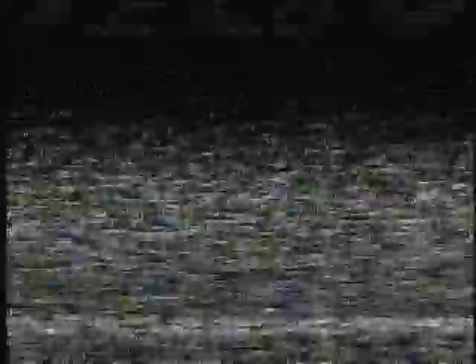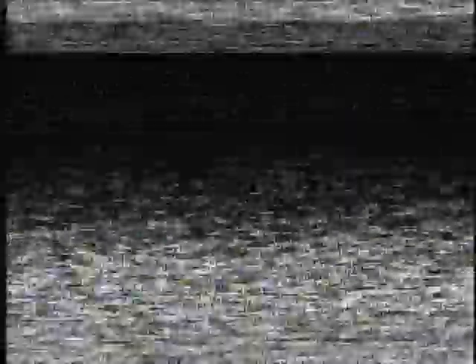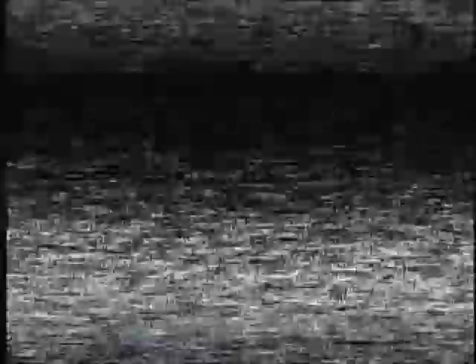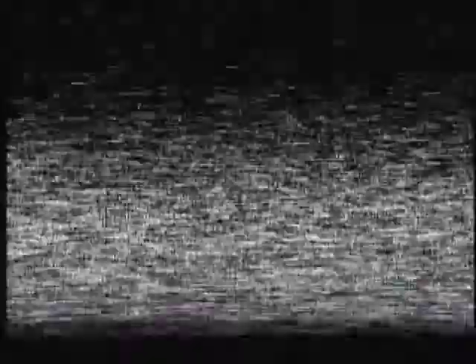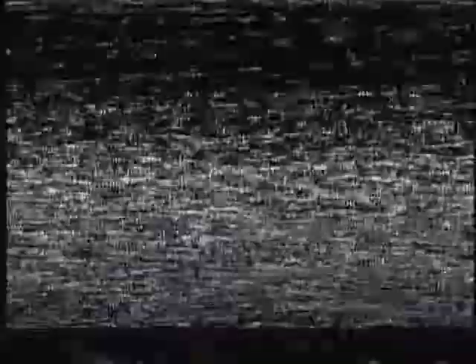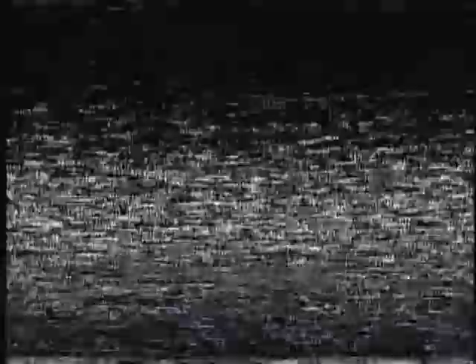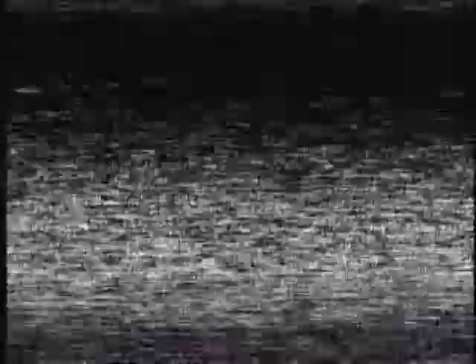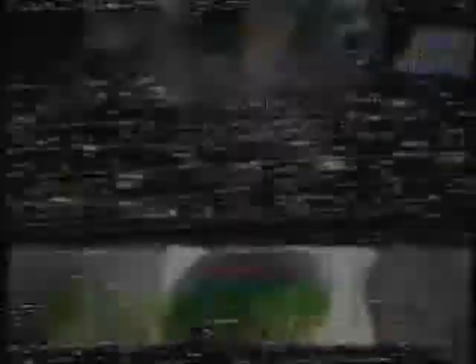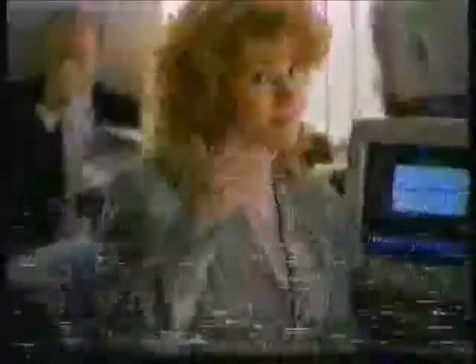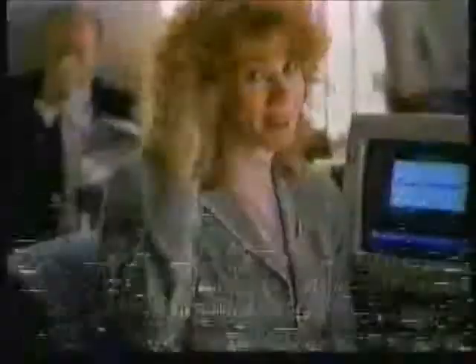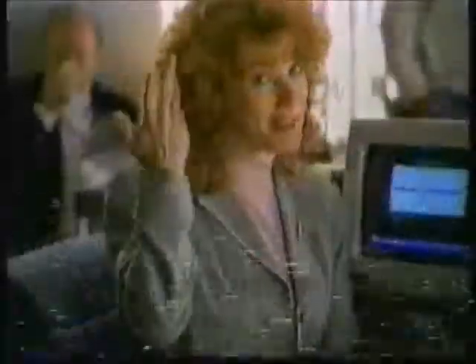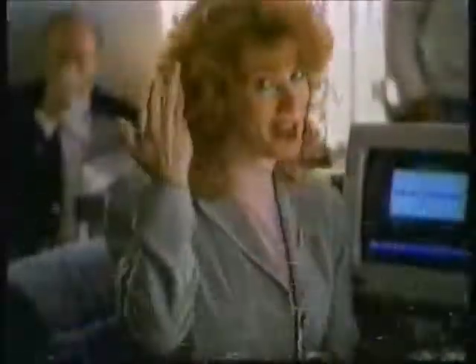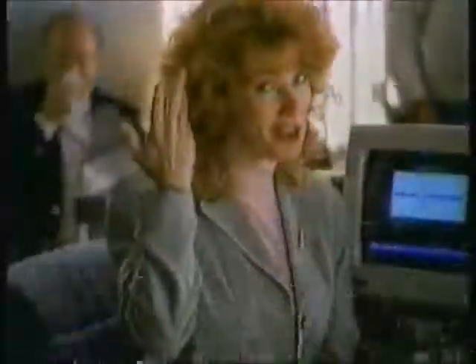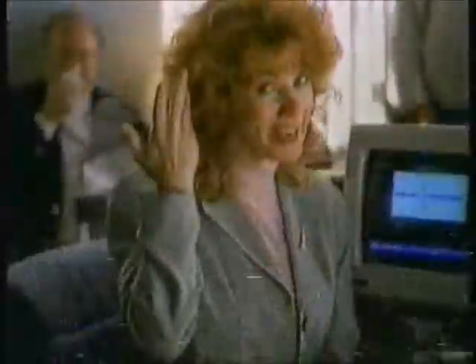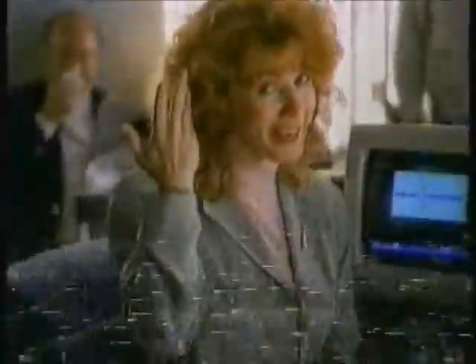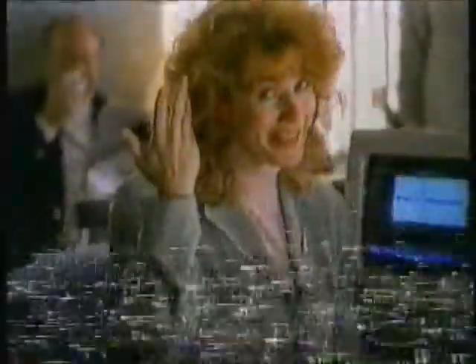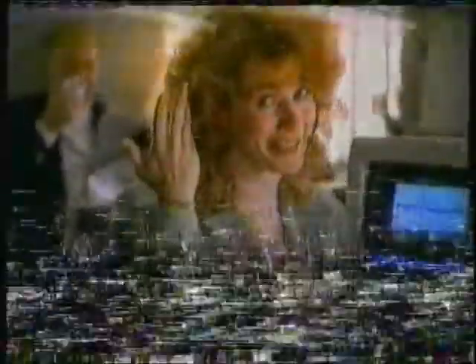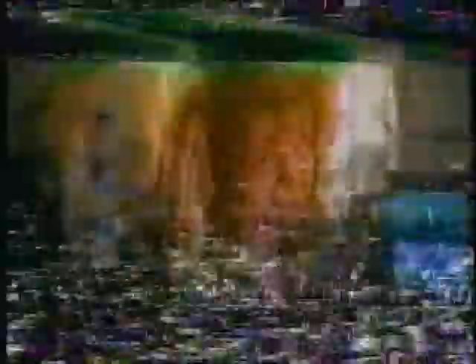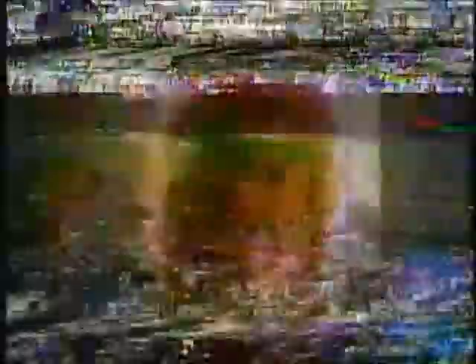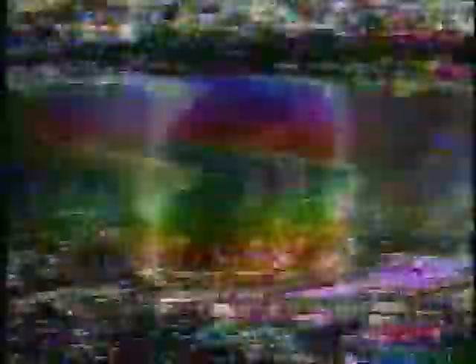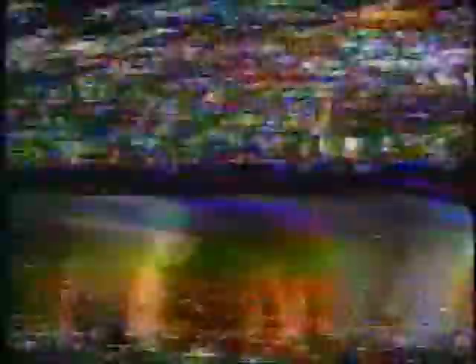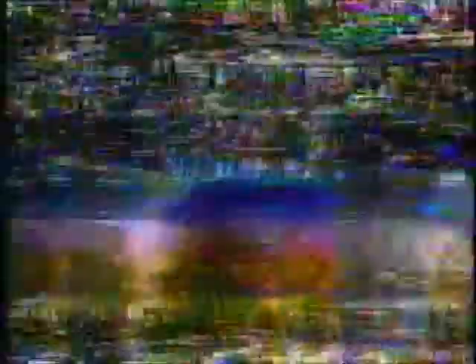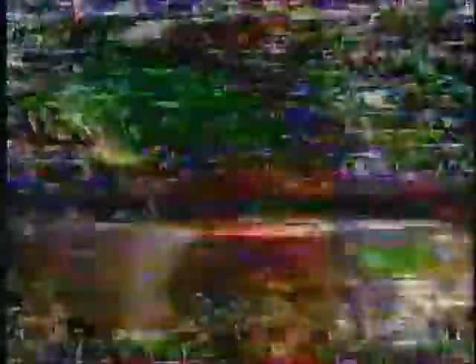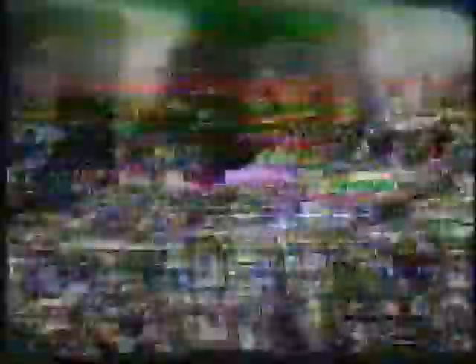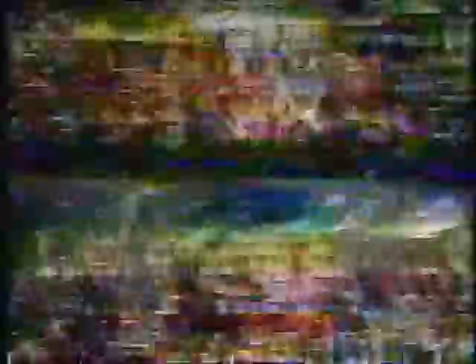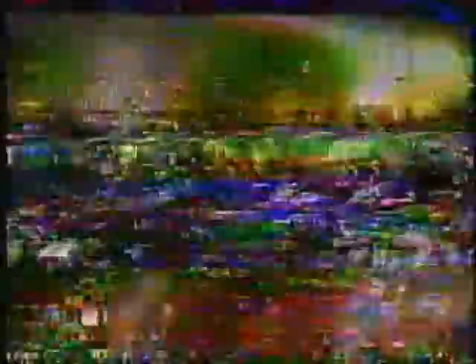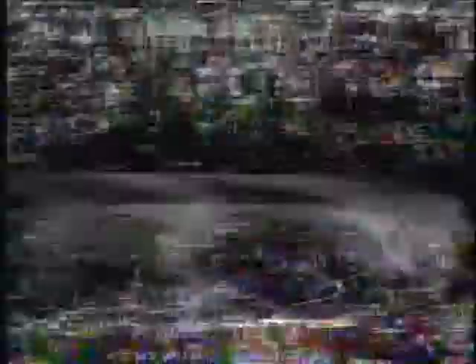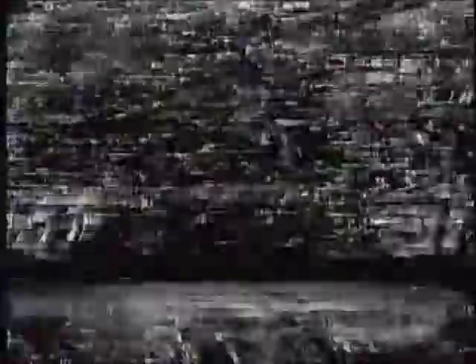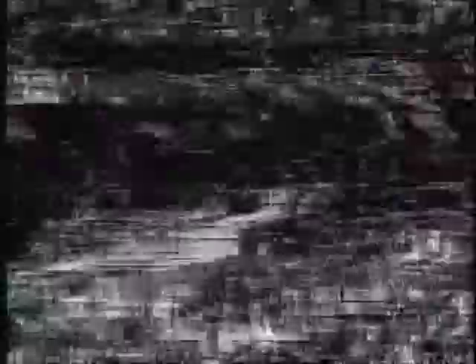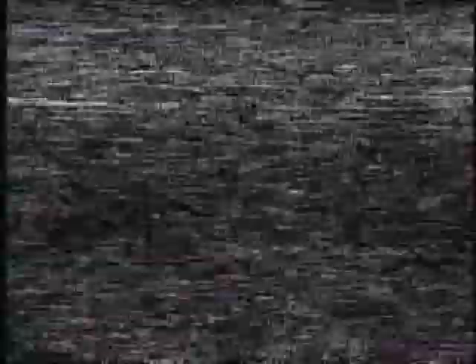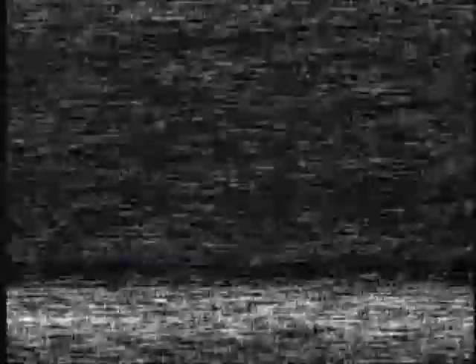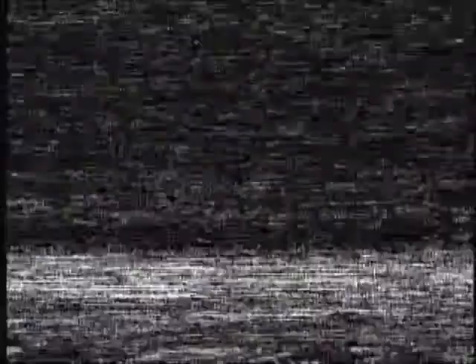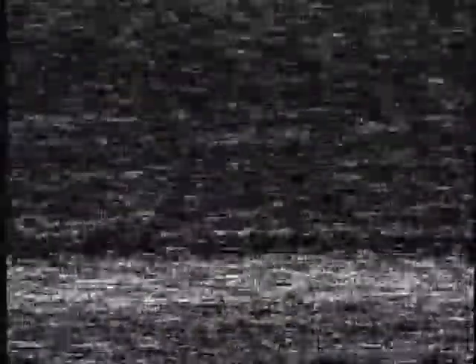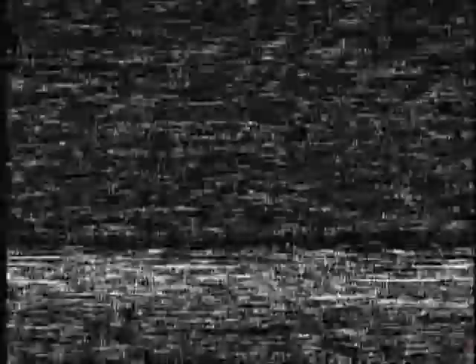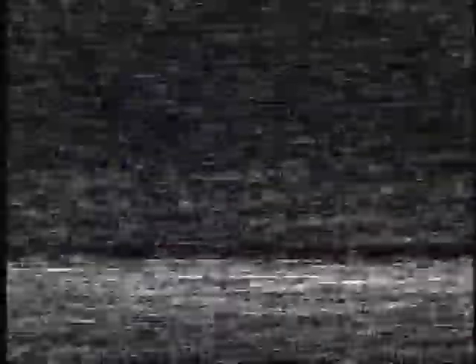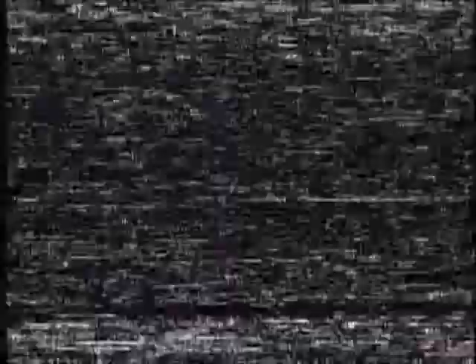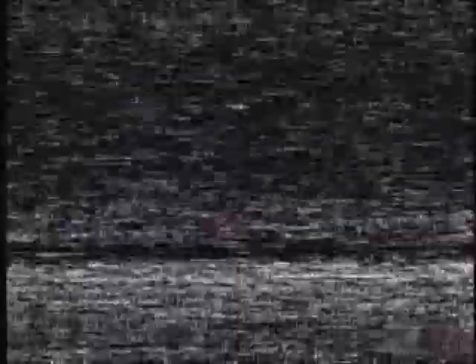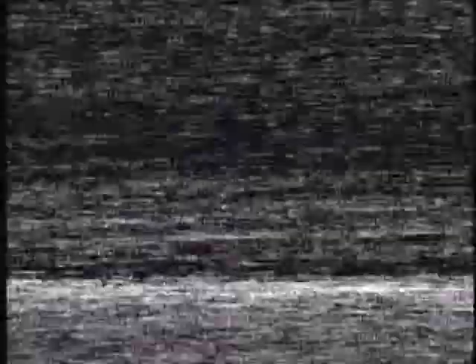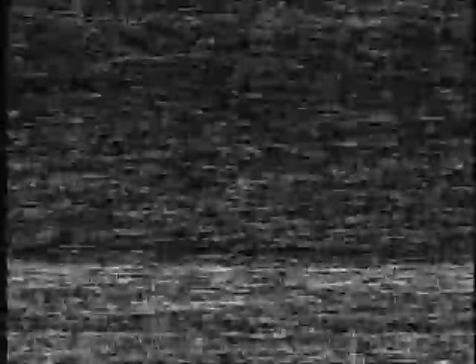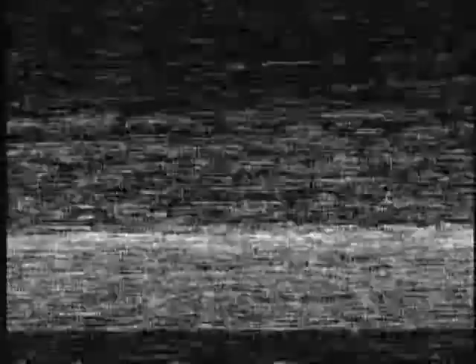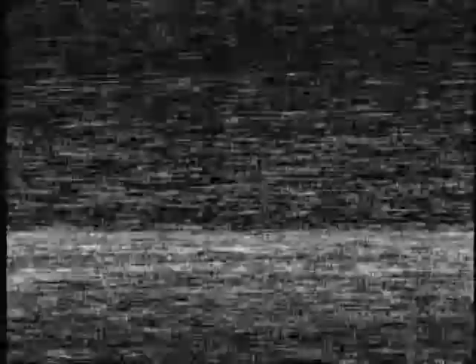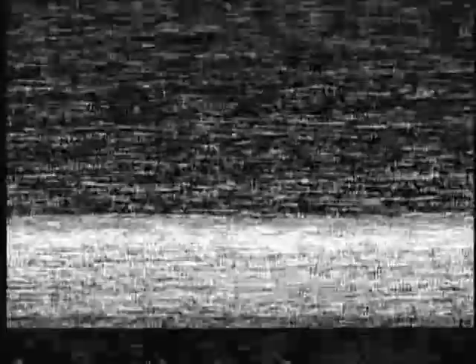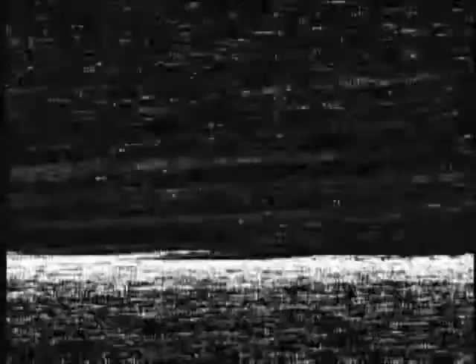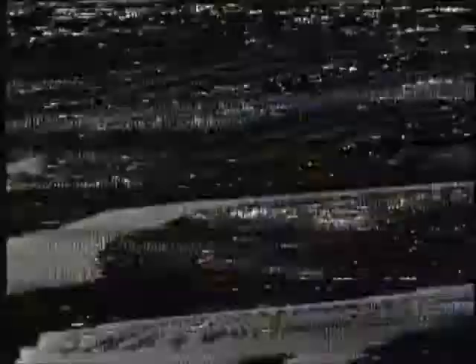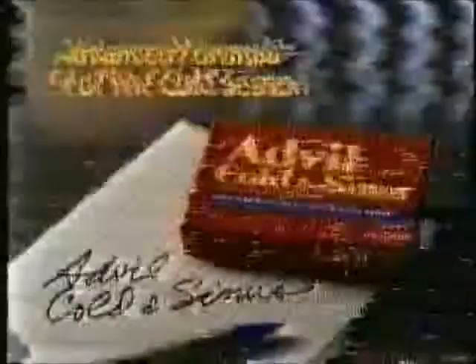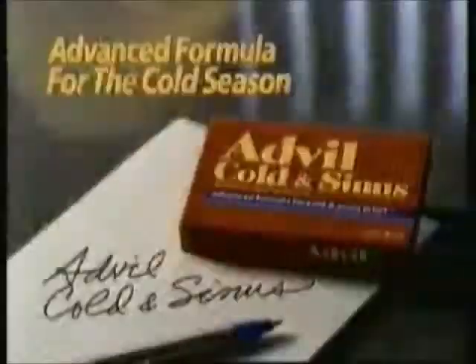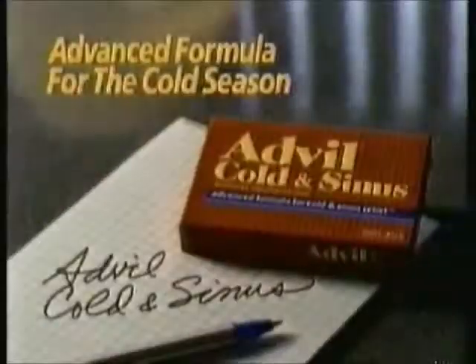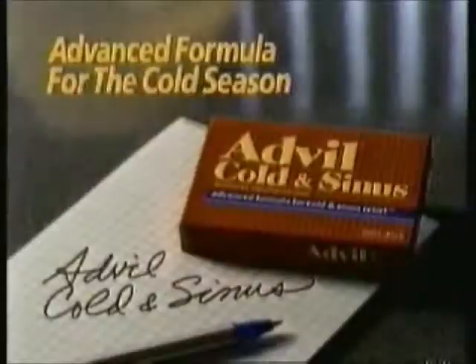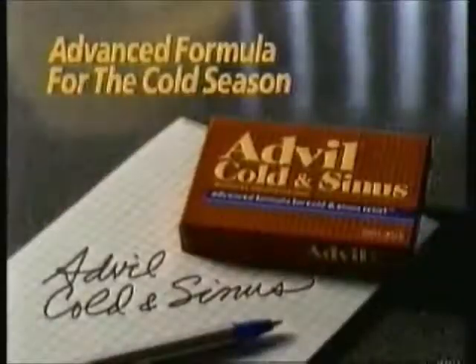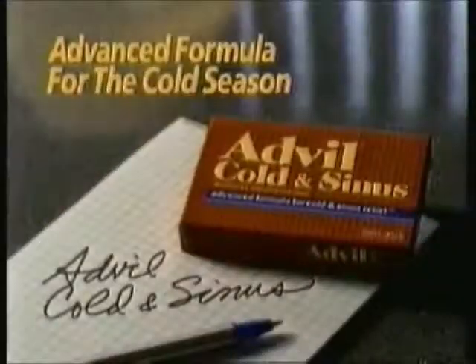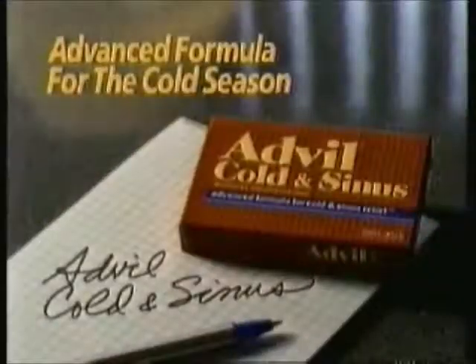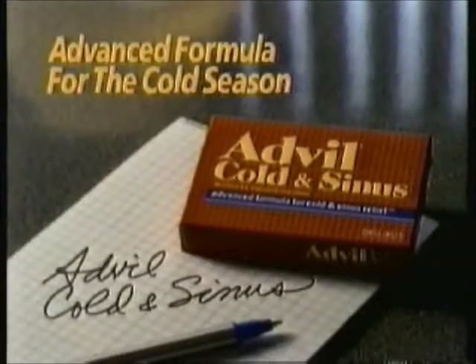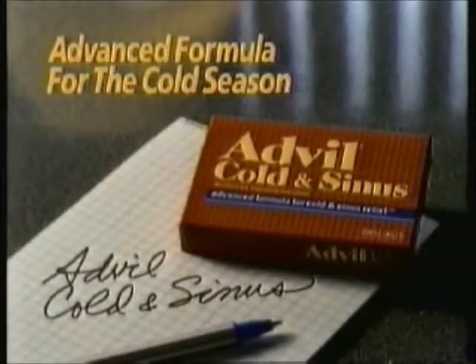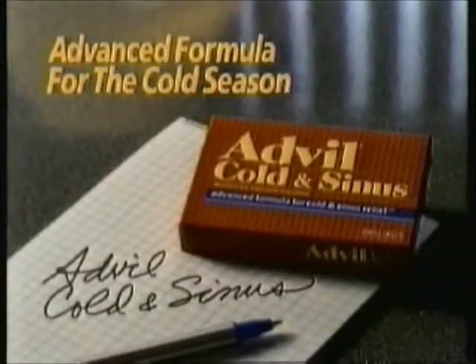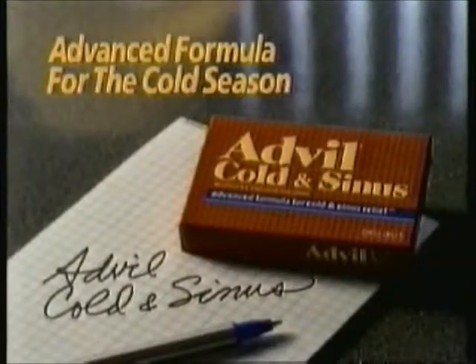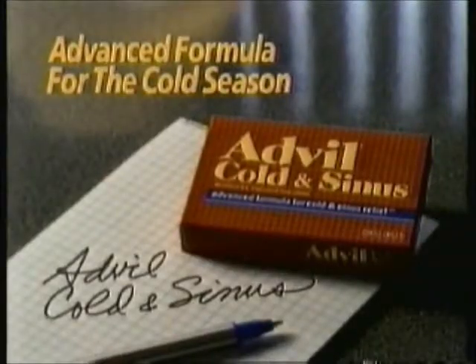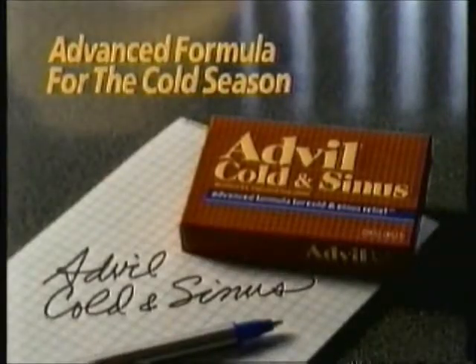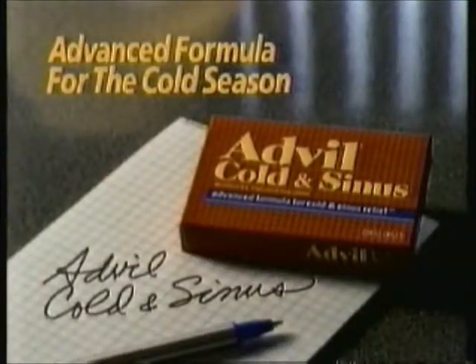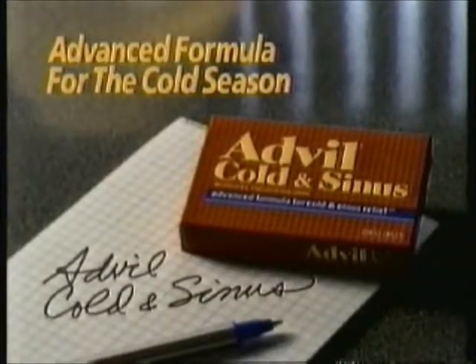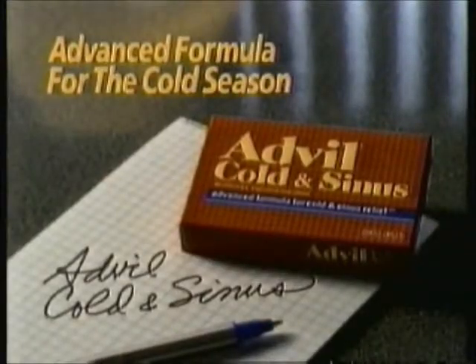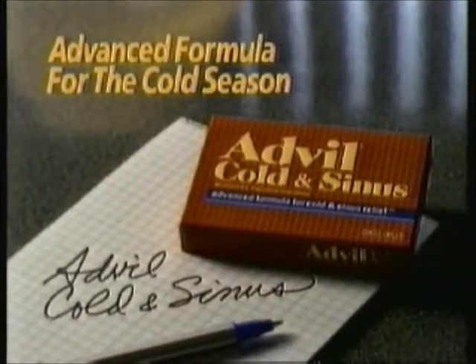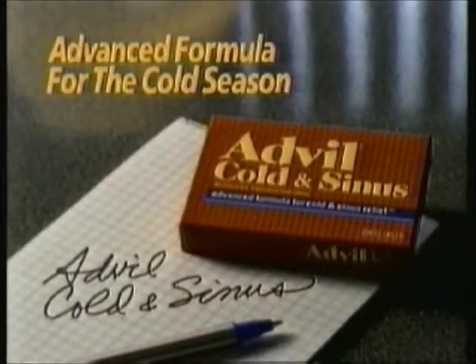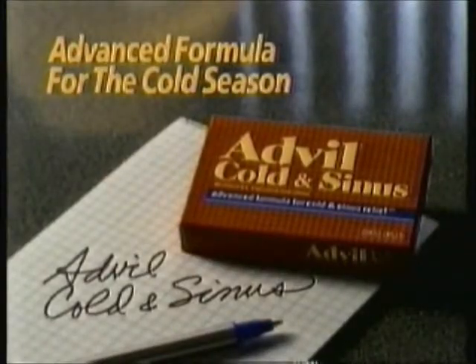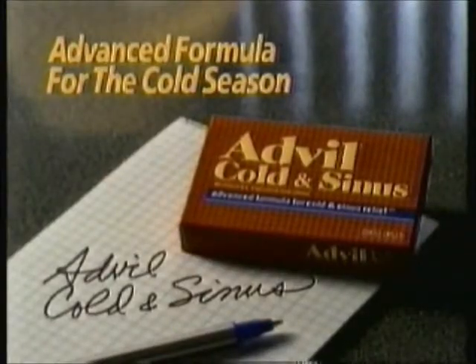It's all connected. Advil Cold & Sinus, advanced formula for the cold season.